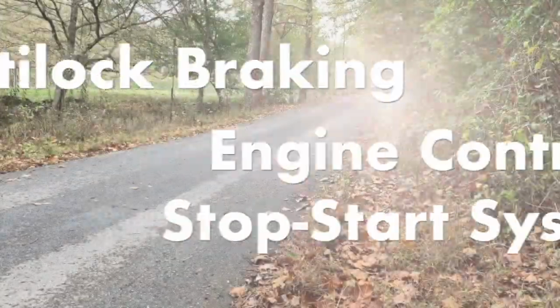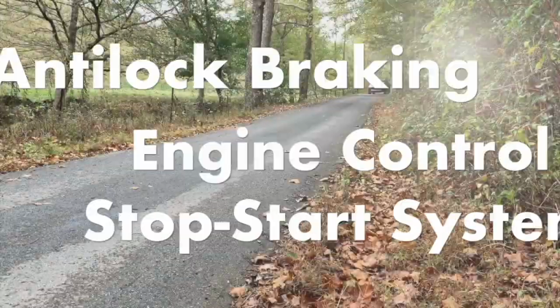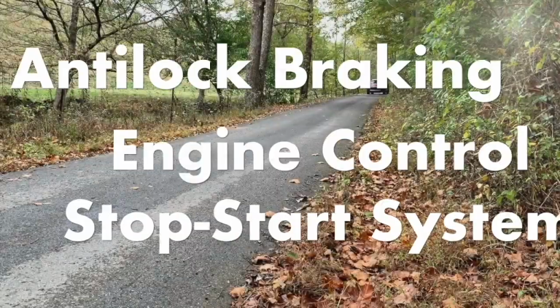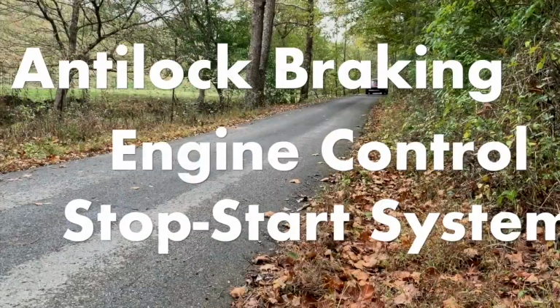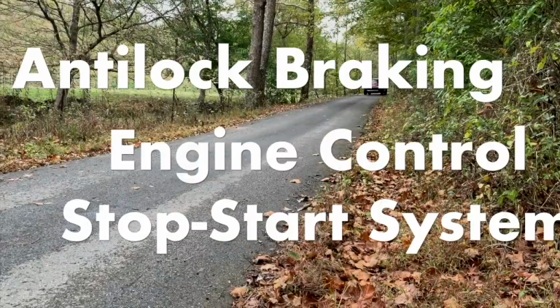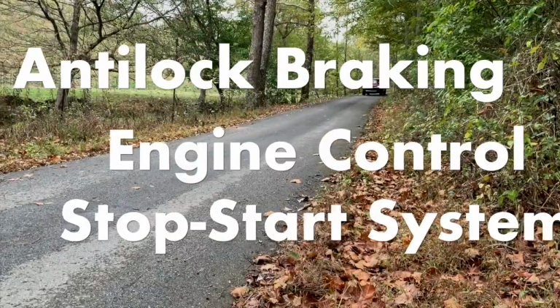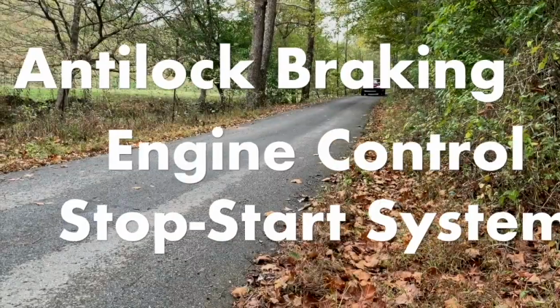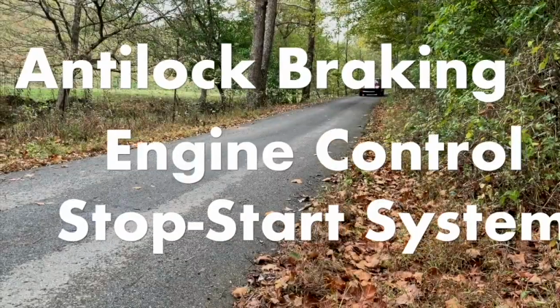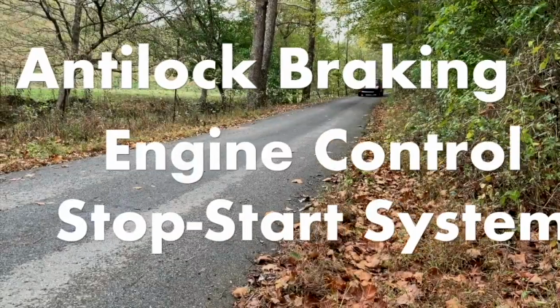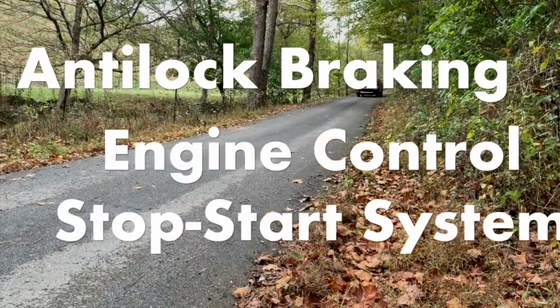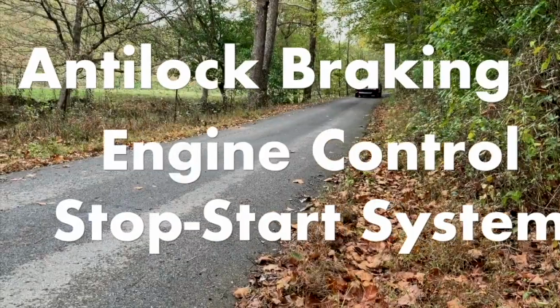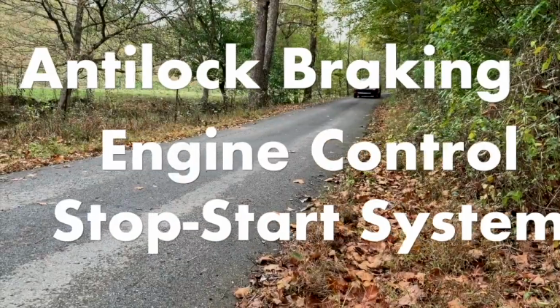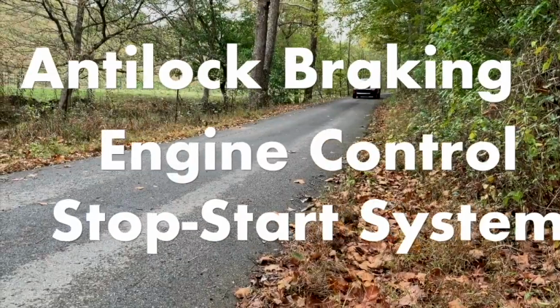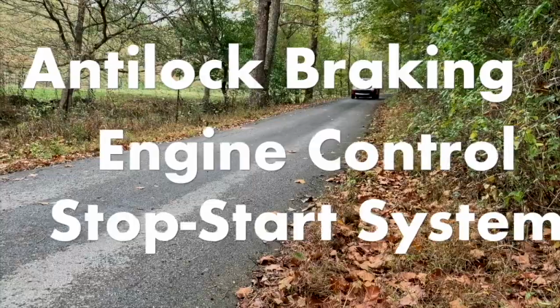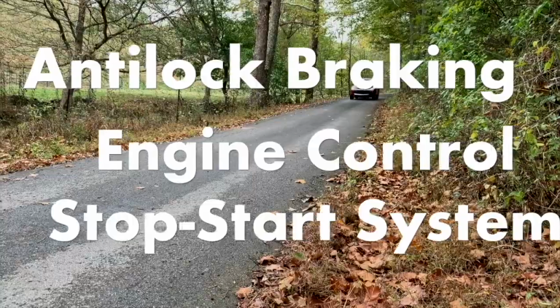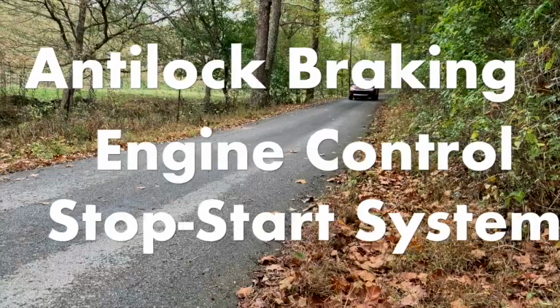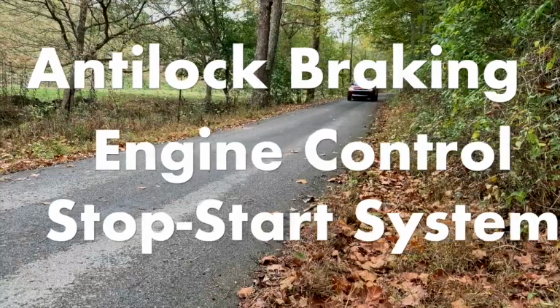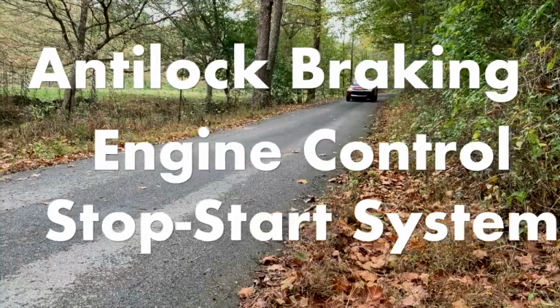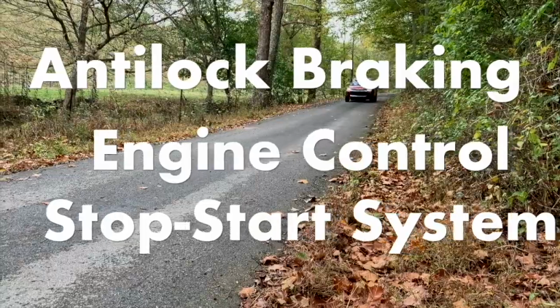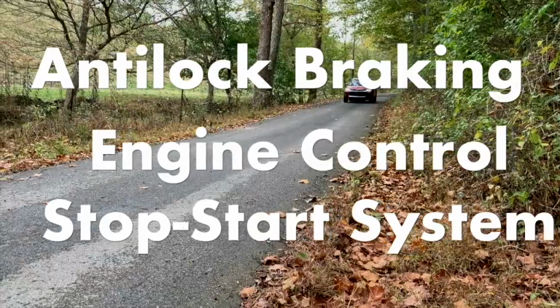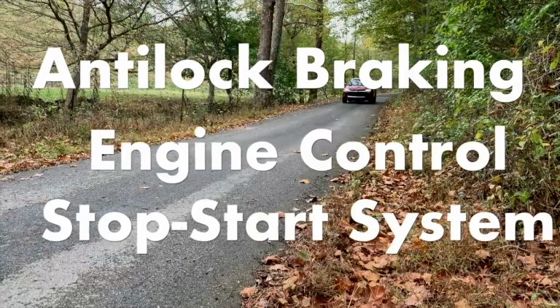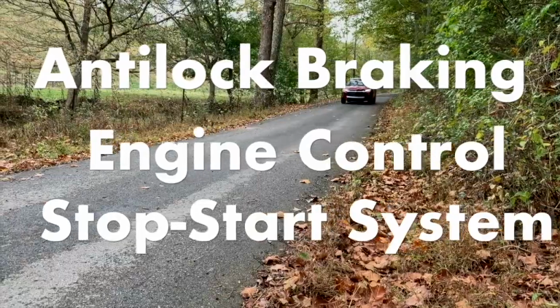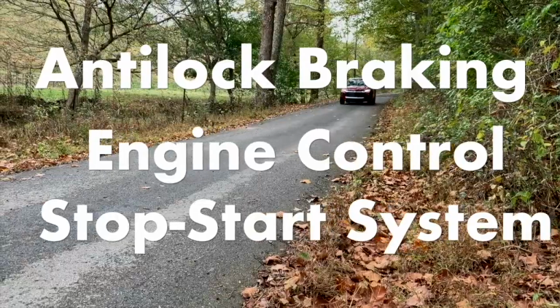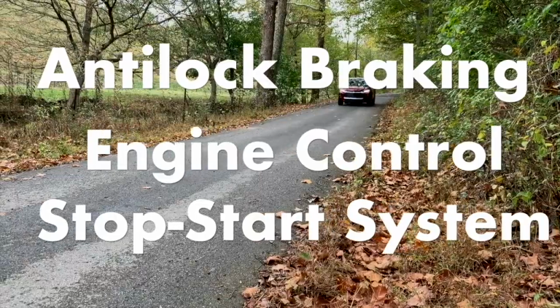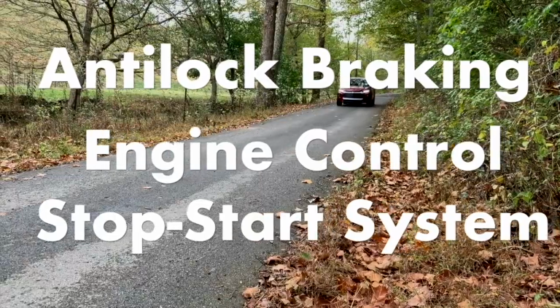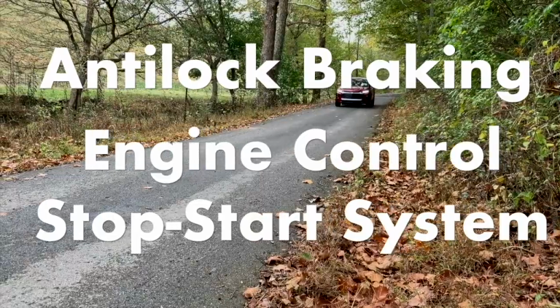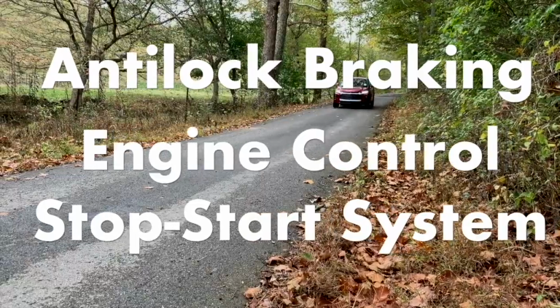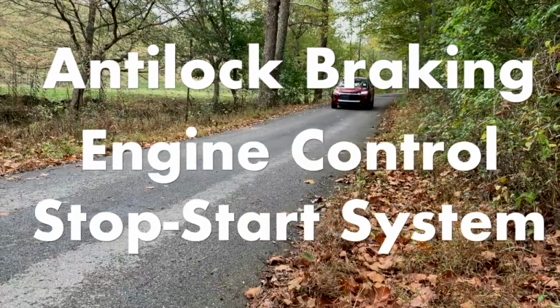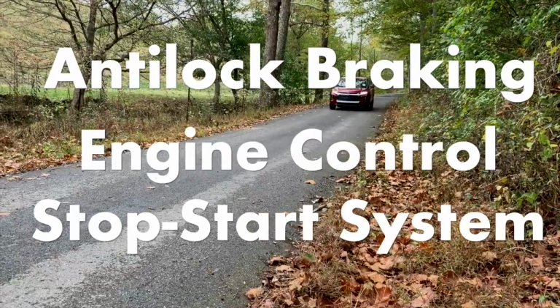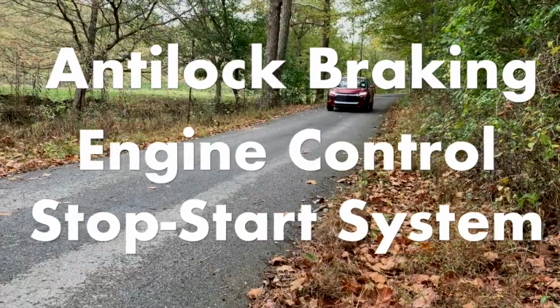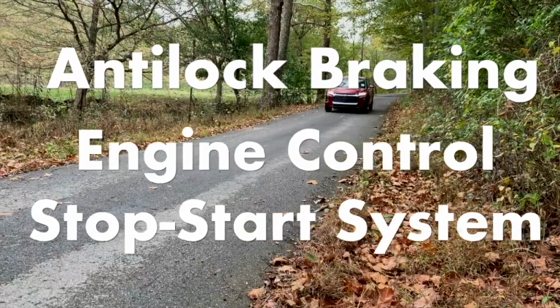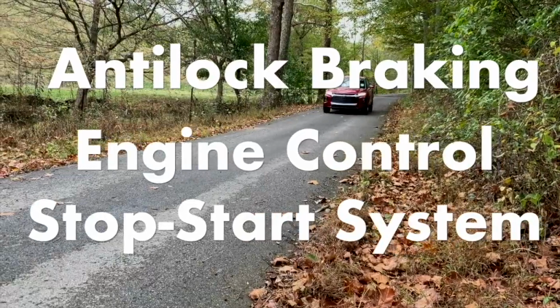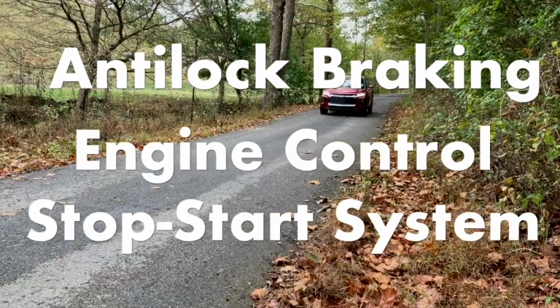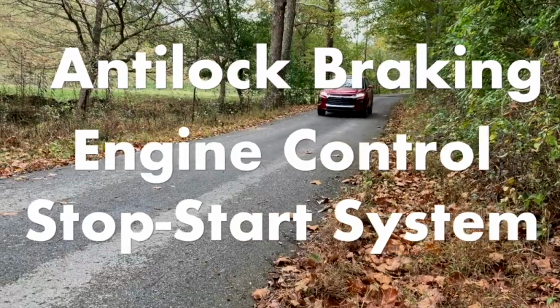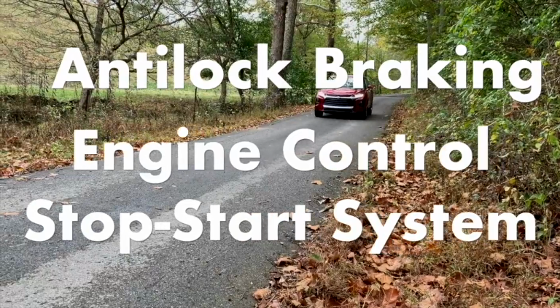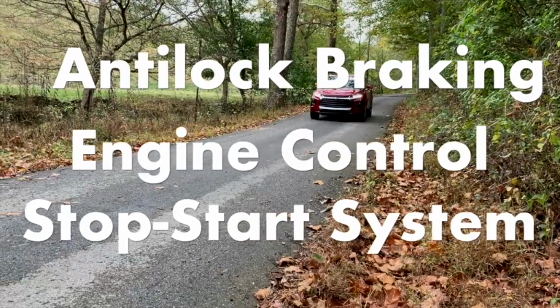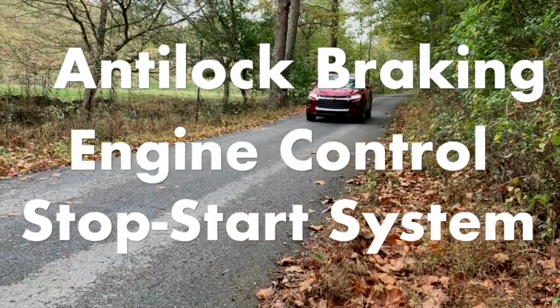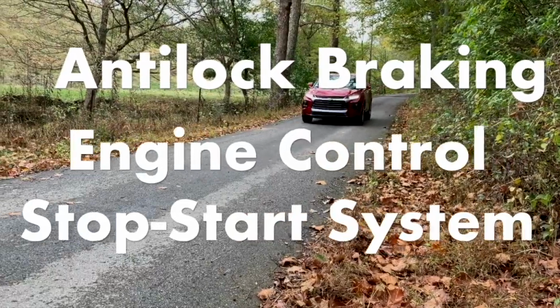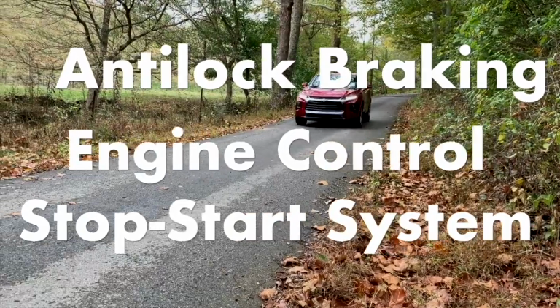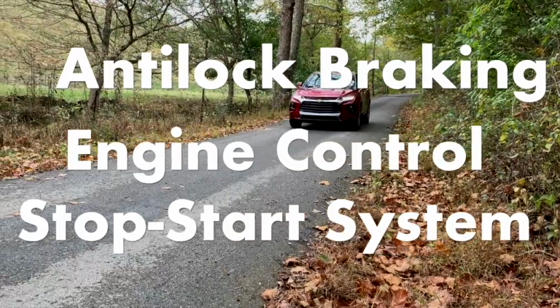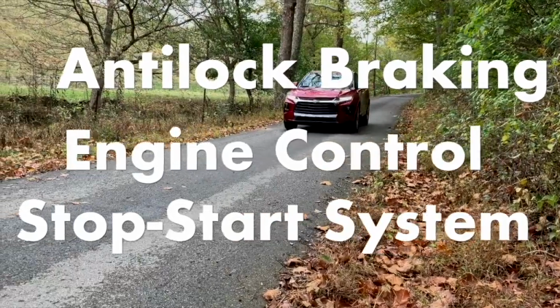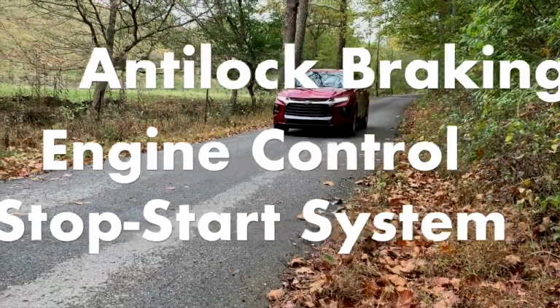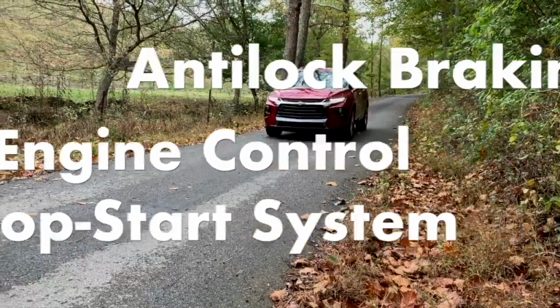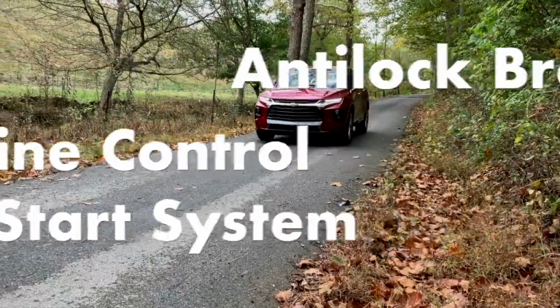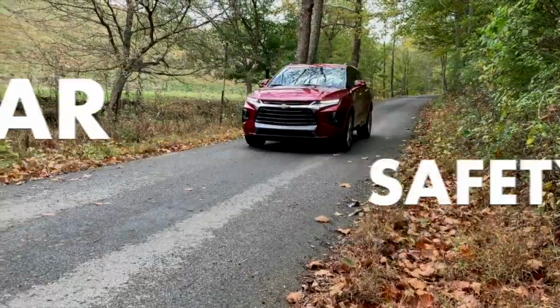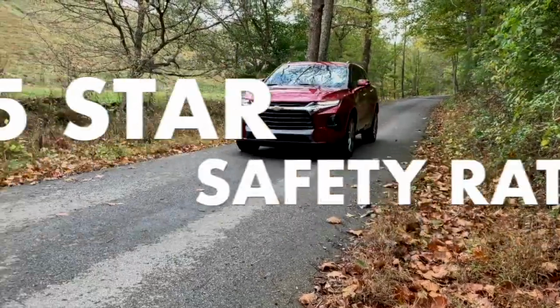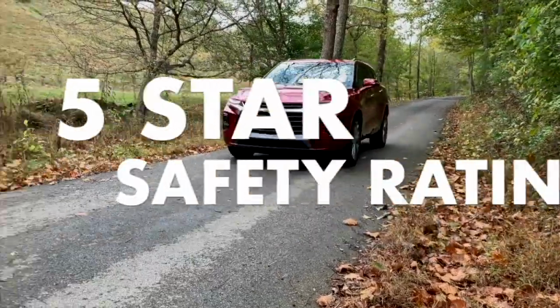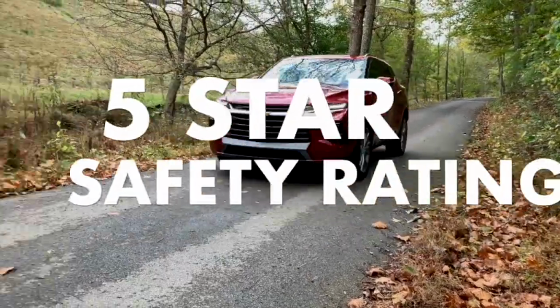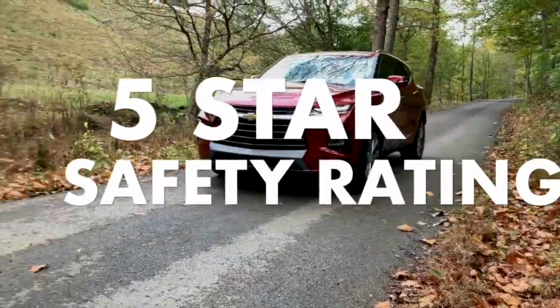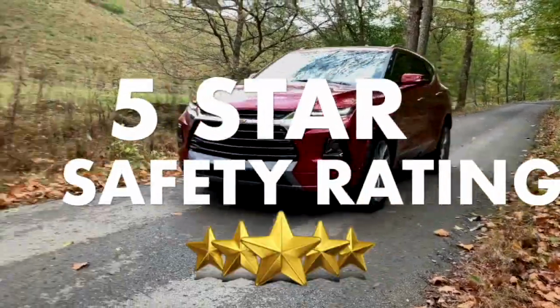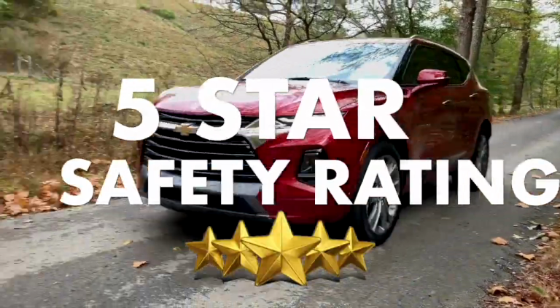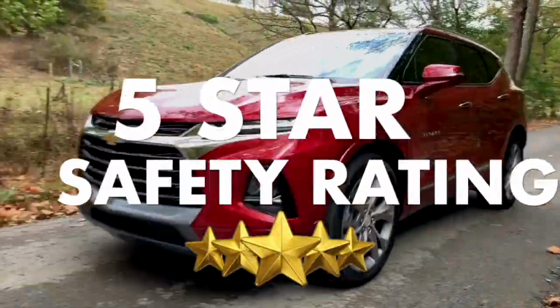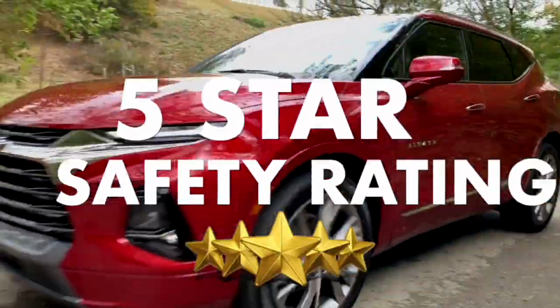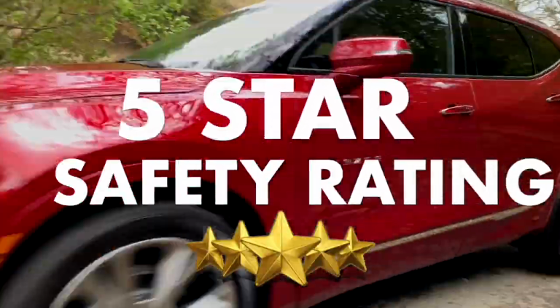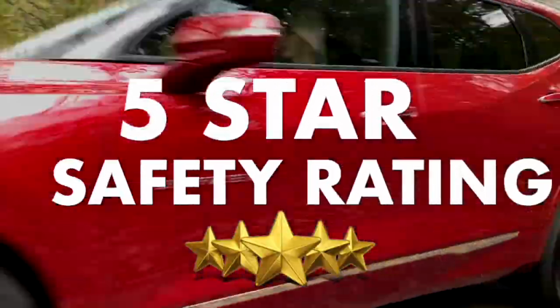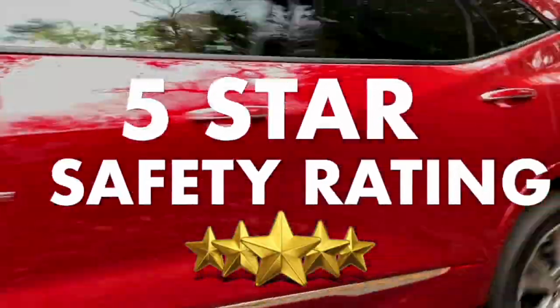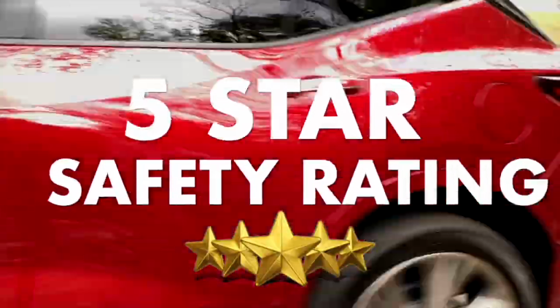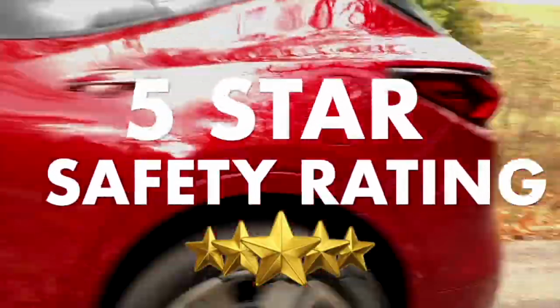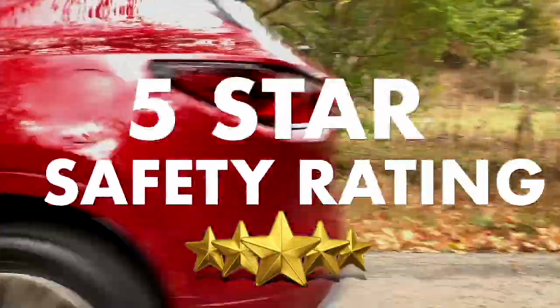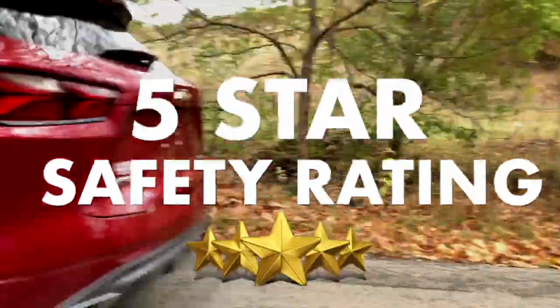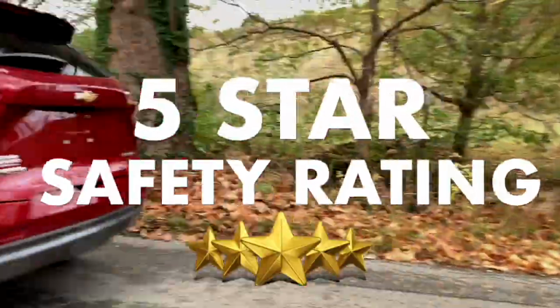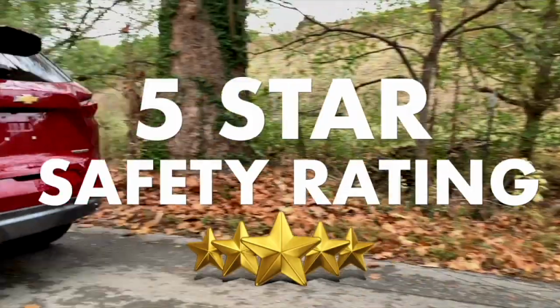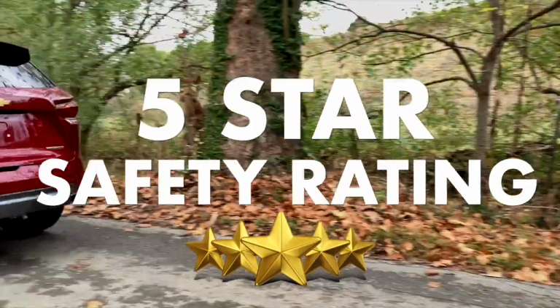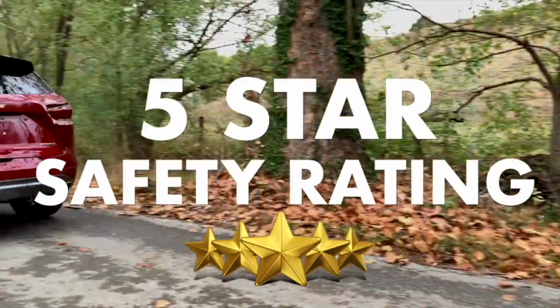It features an anti-lock braking system with engine control and stop-start system override, along with a government 5-star safety rating.